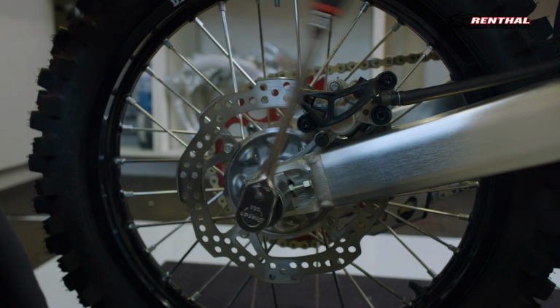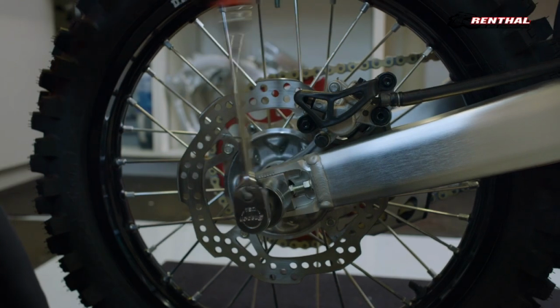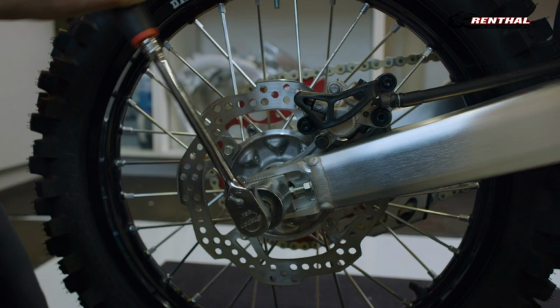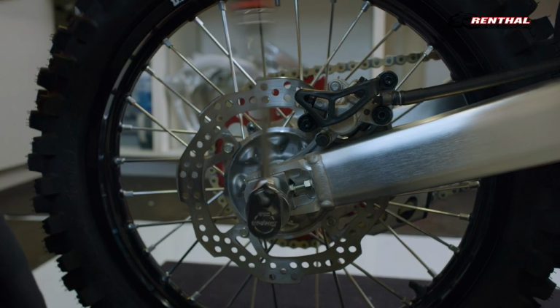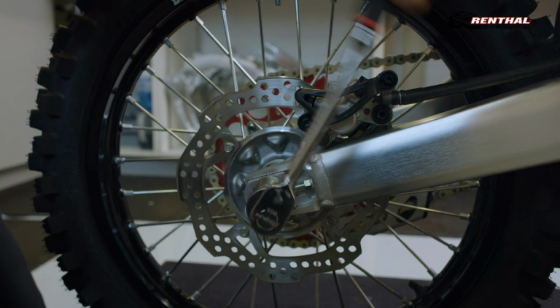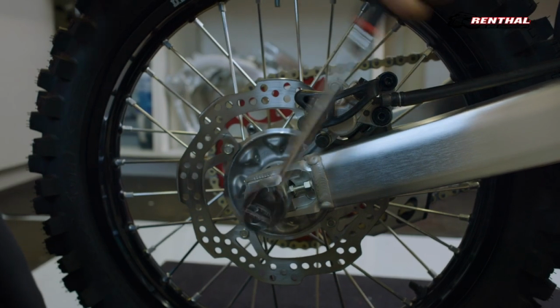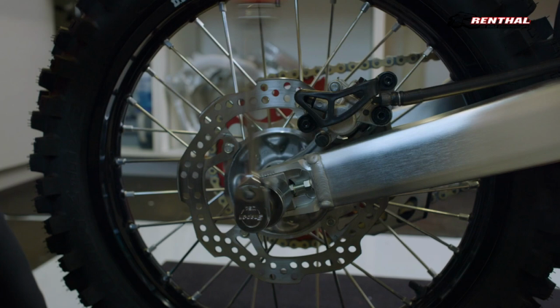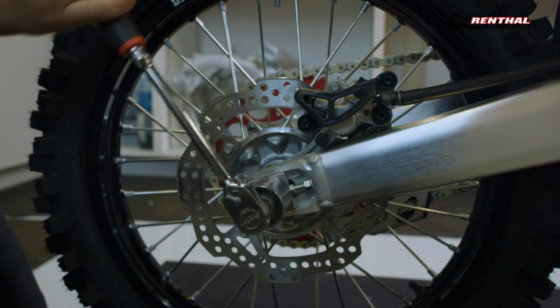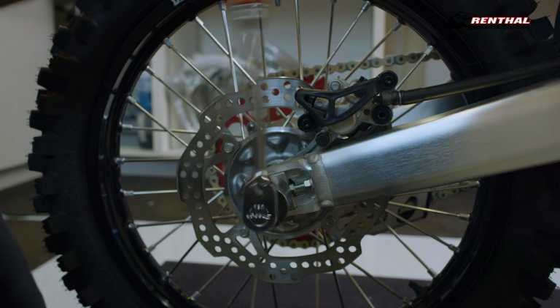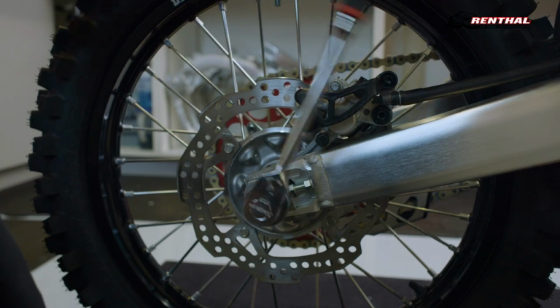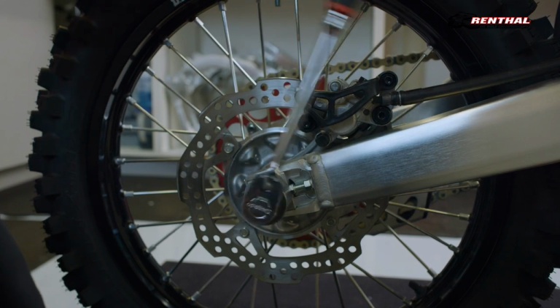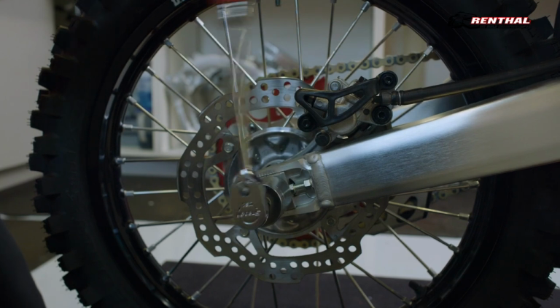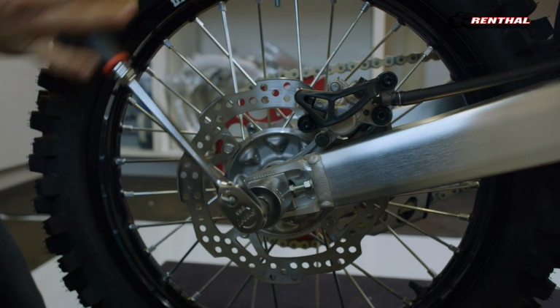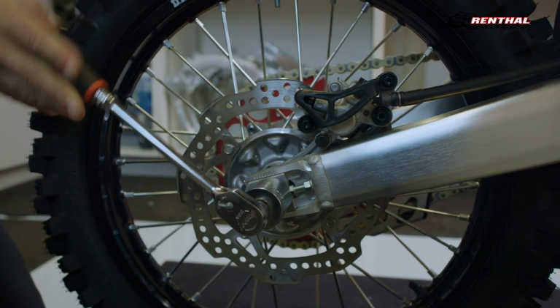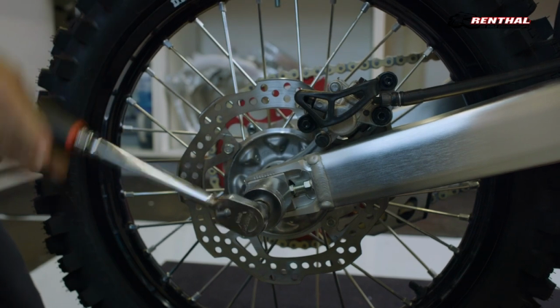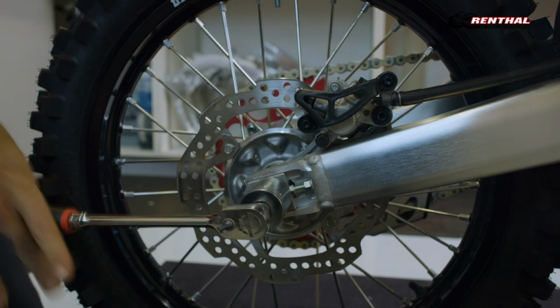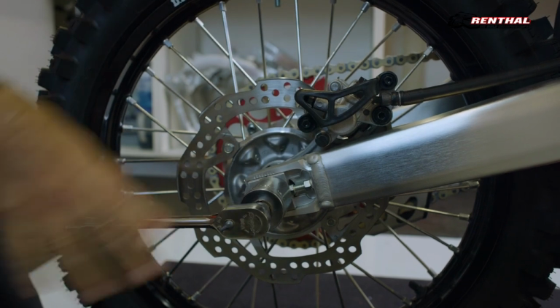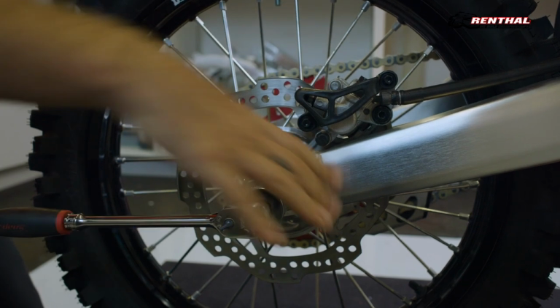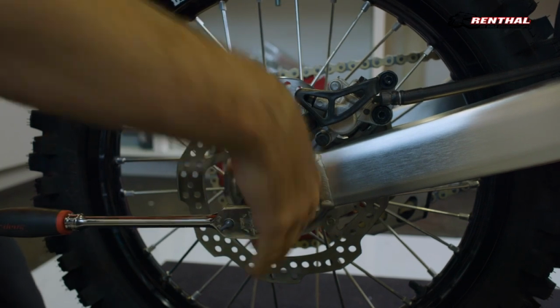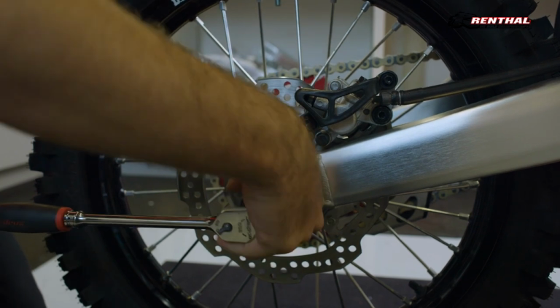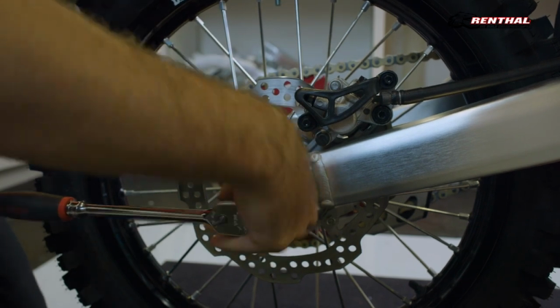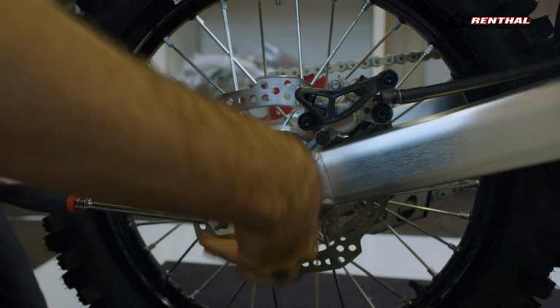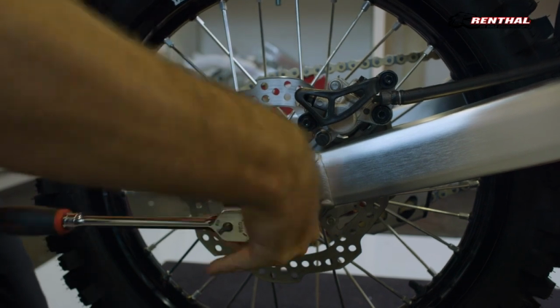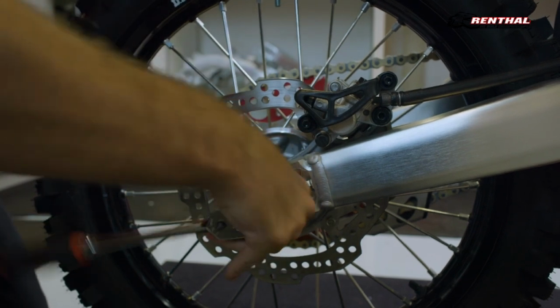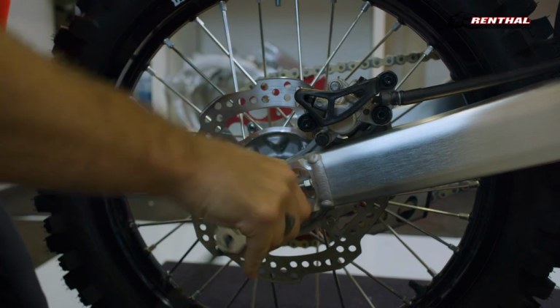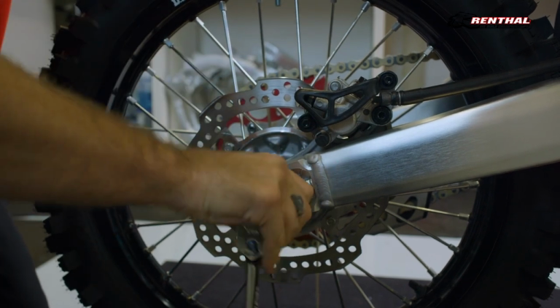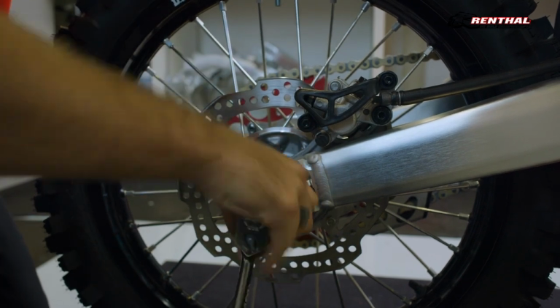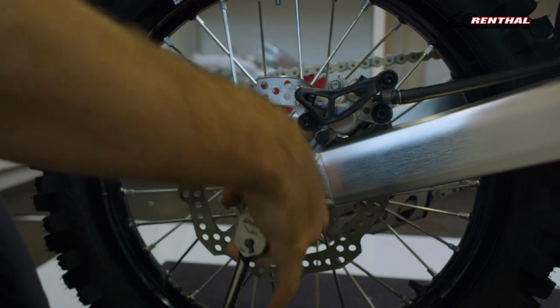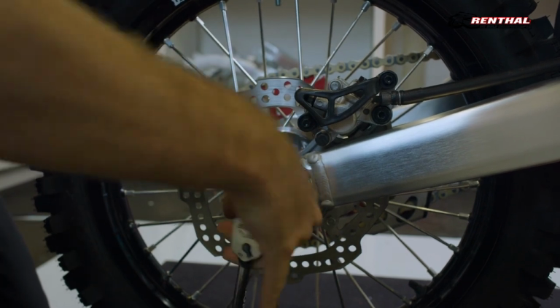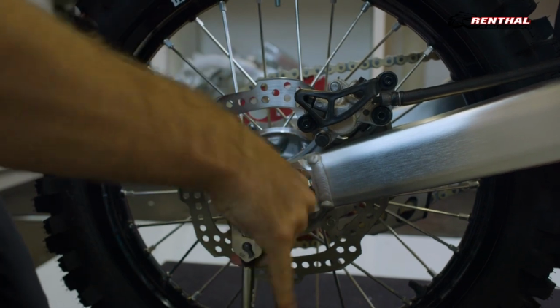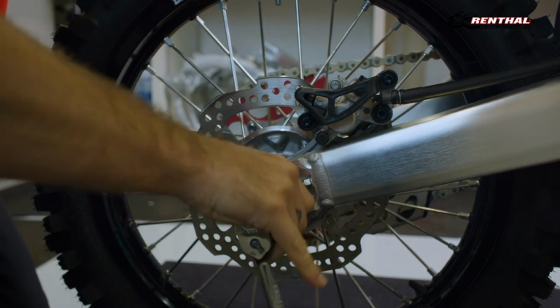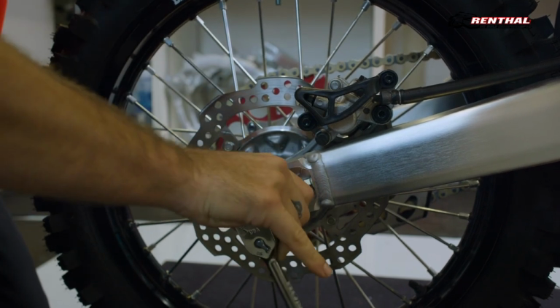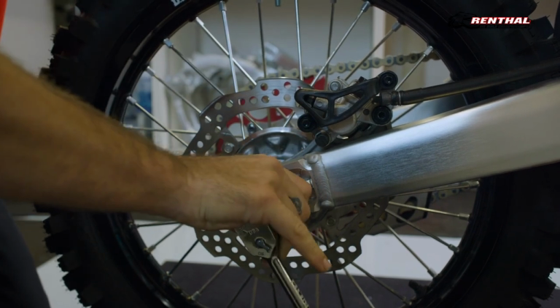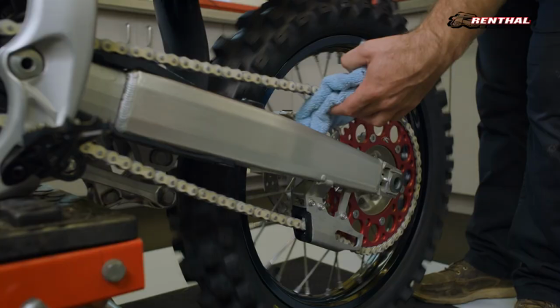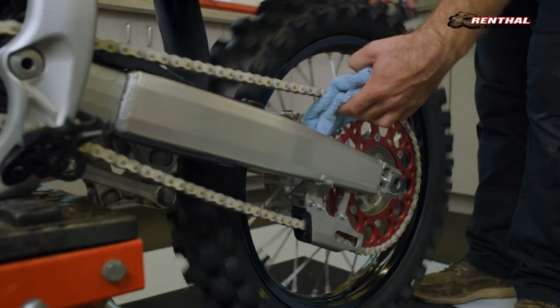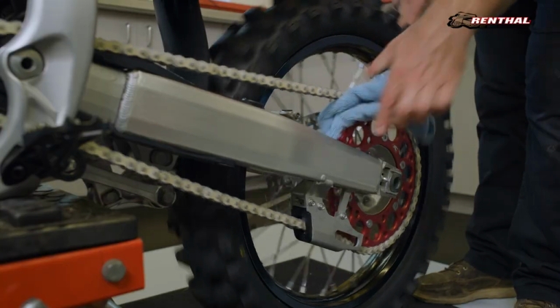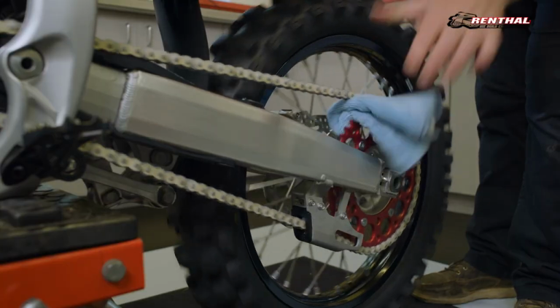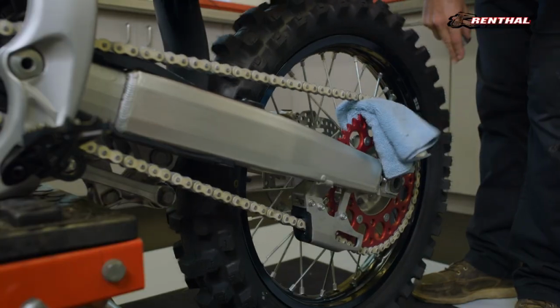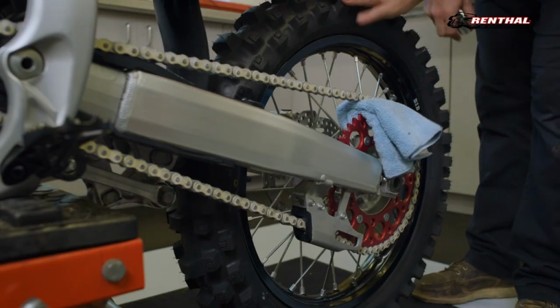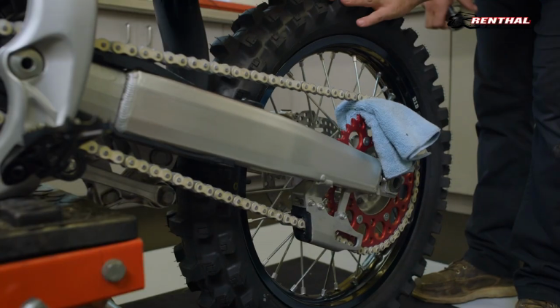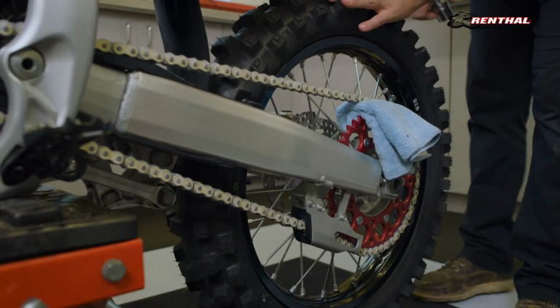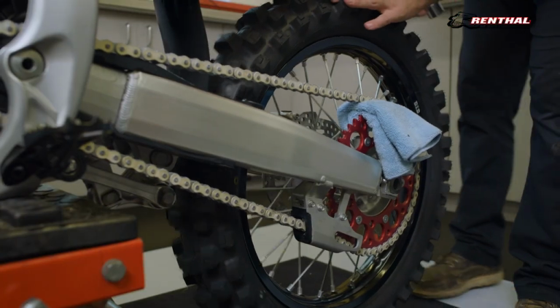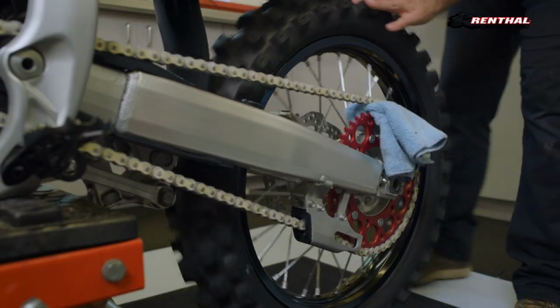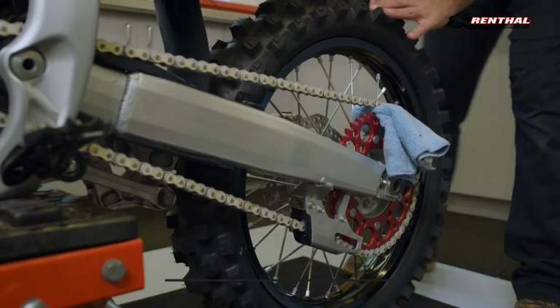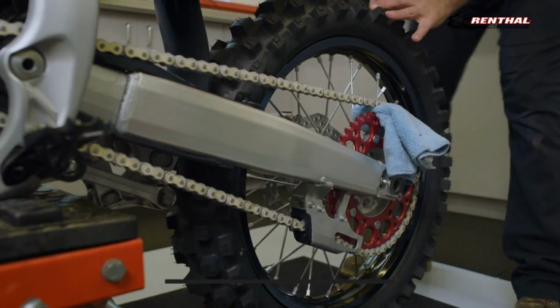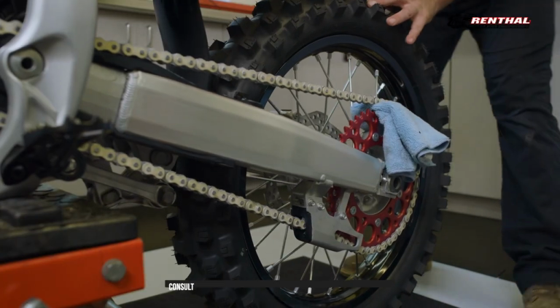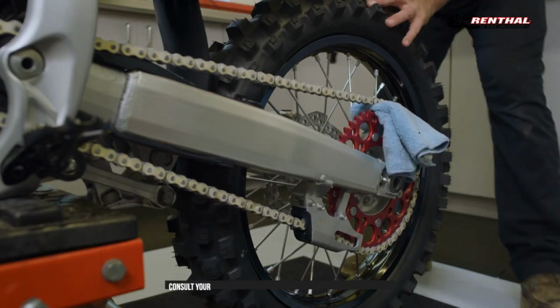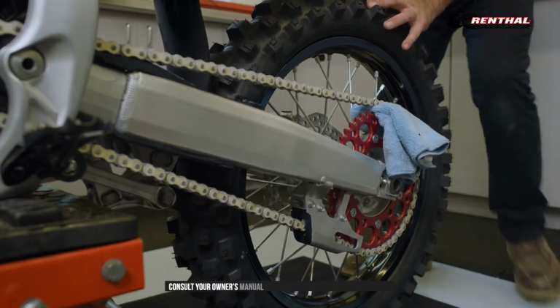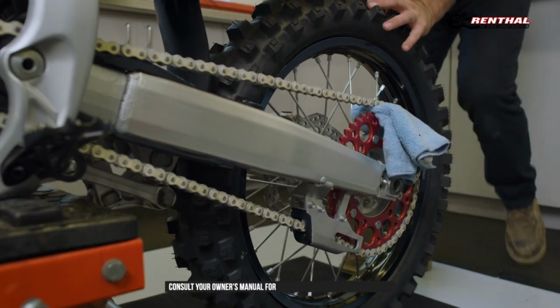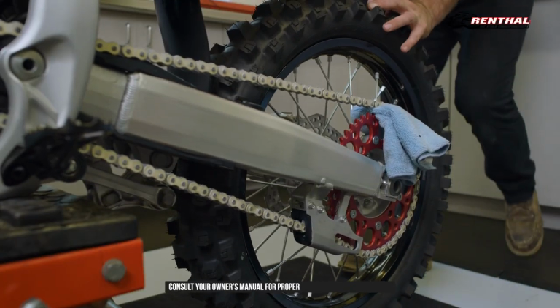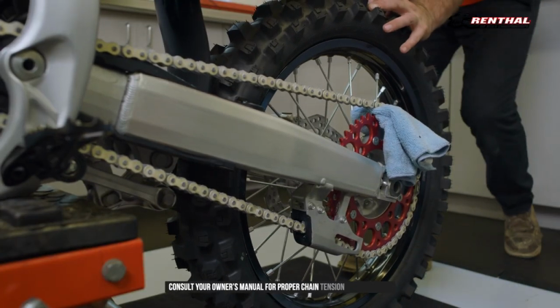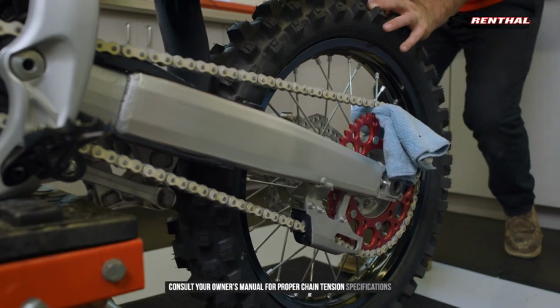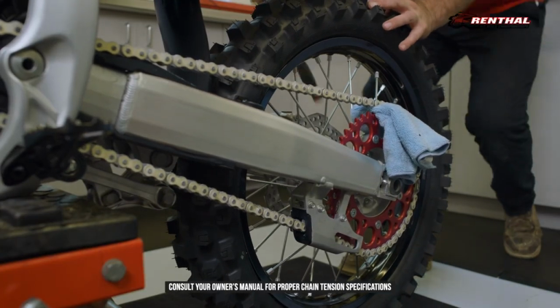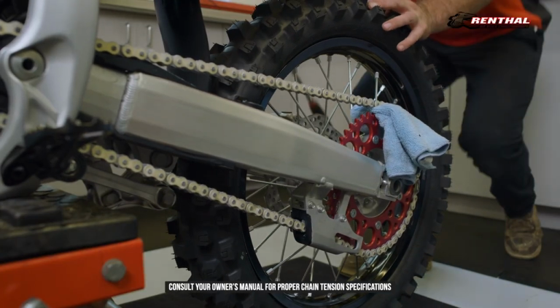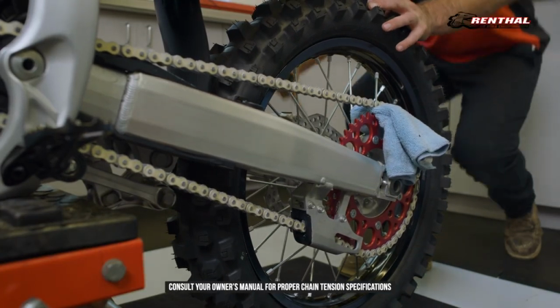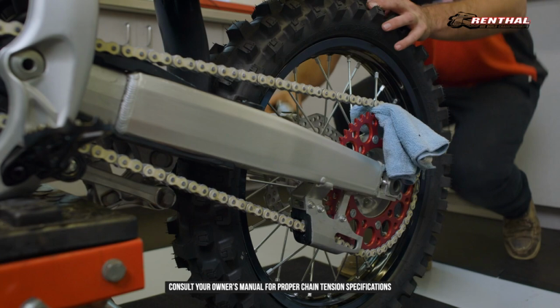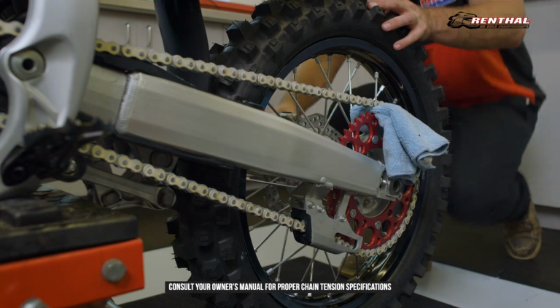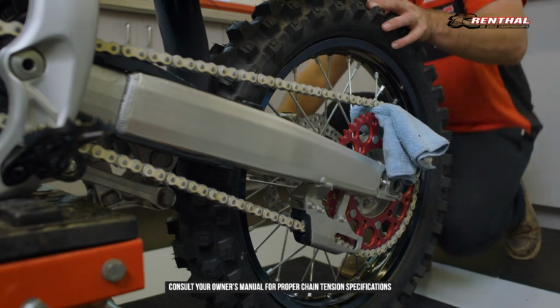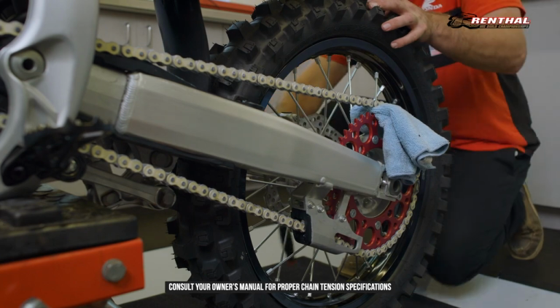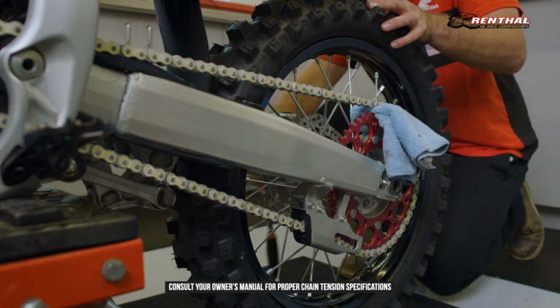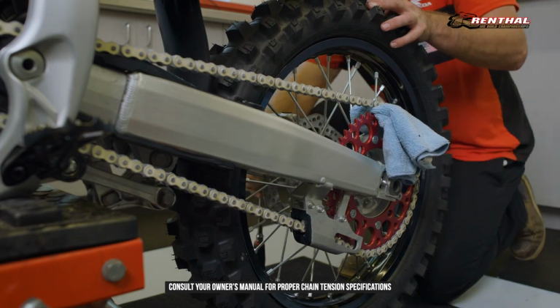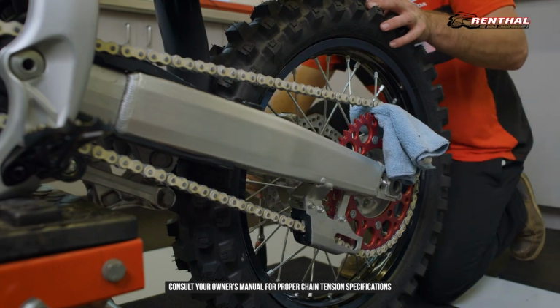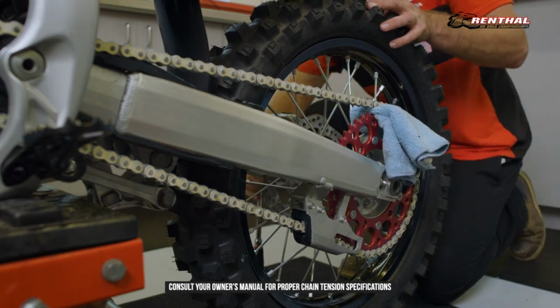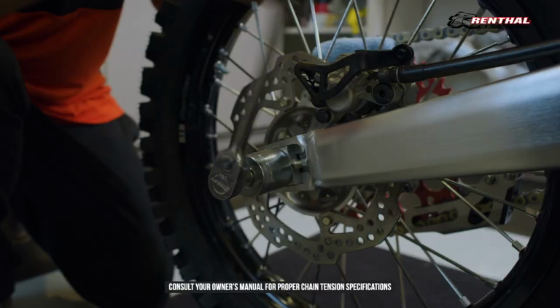Next, you will finish by ensuring your chain is adjusted properly by adjusting your chain adjusters, and finish by tightening up your rear axle.